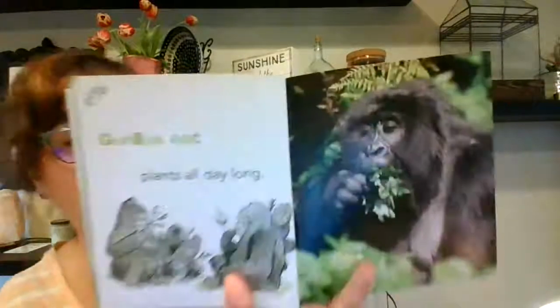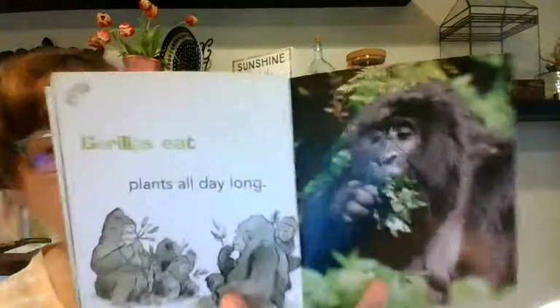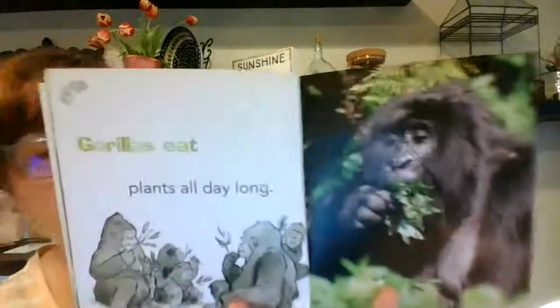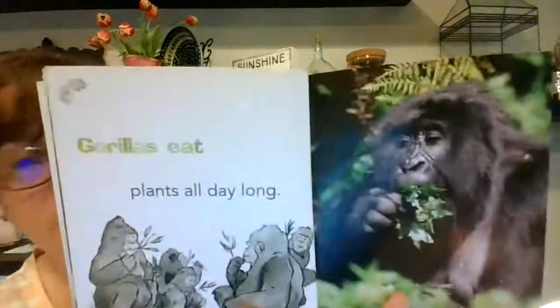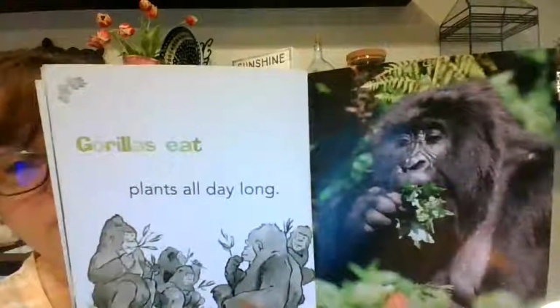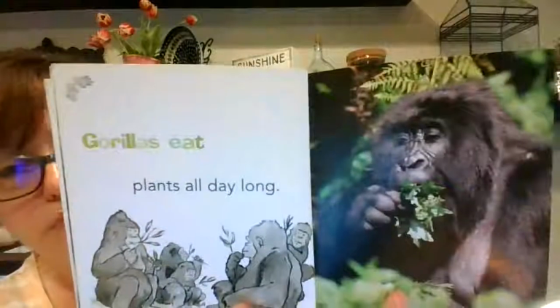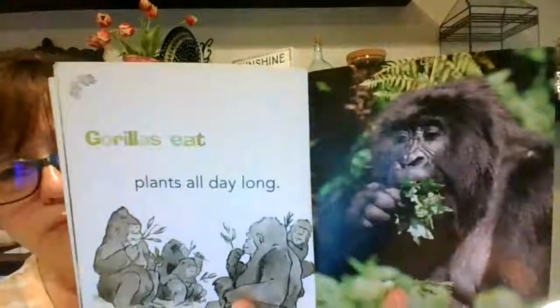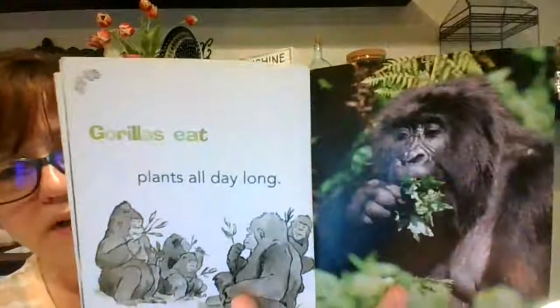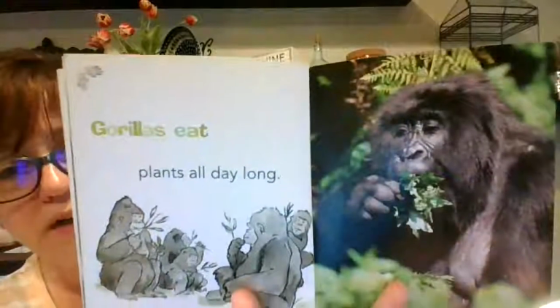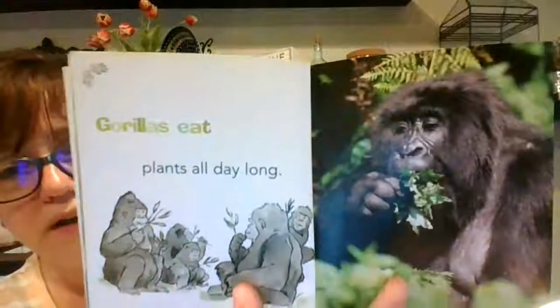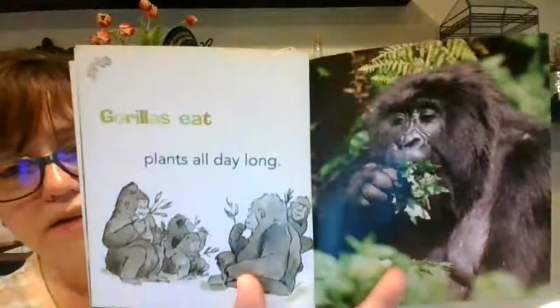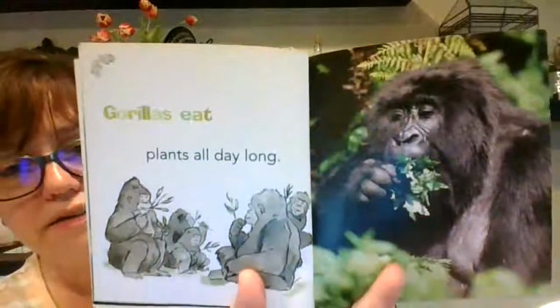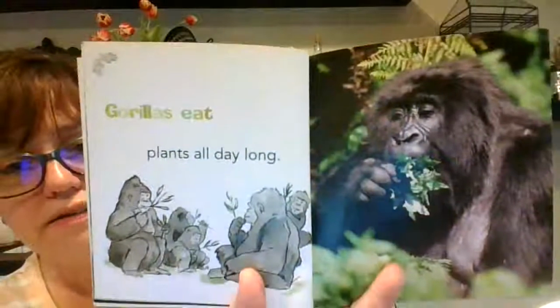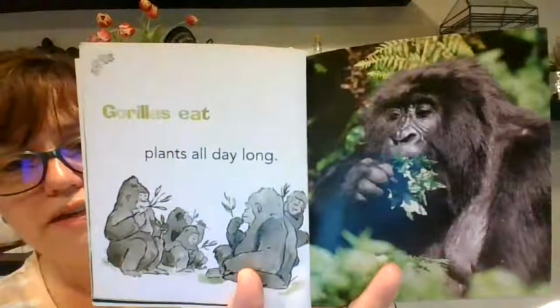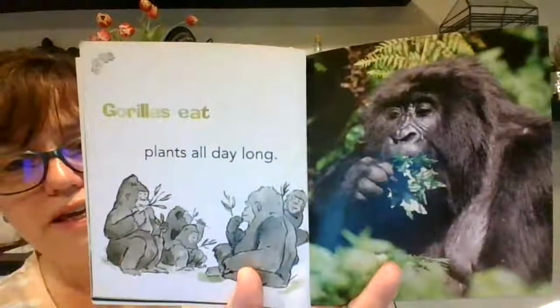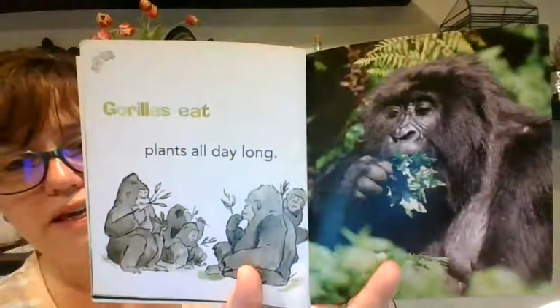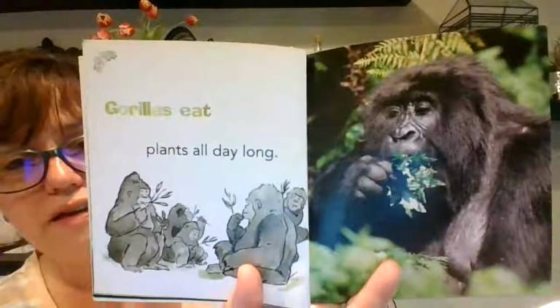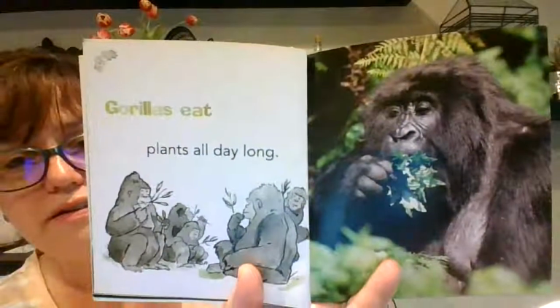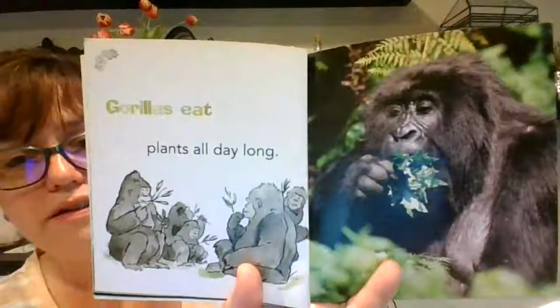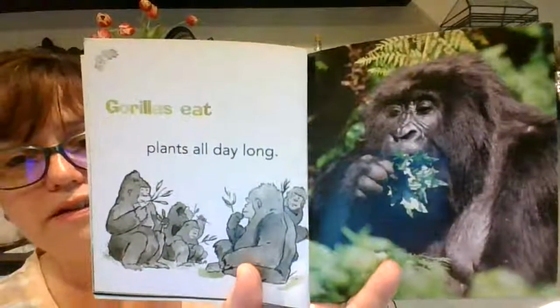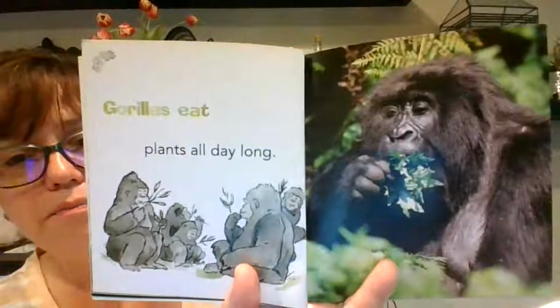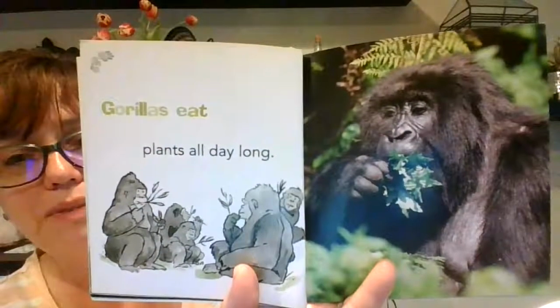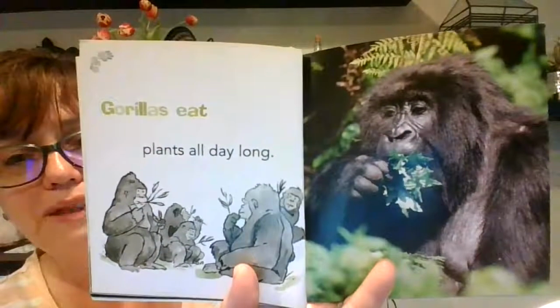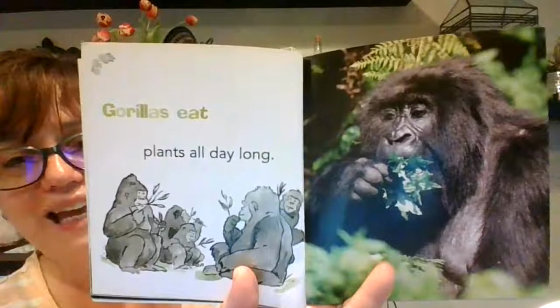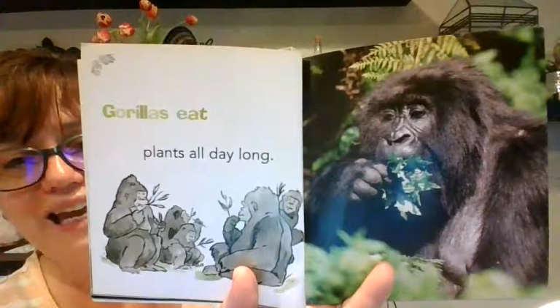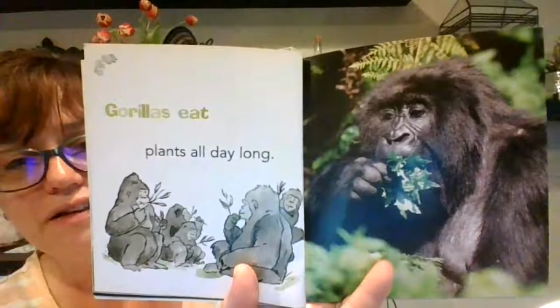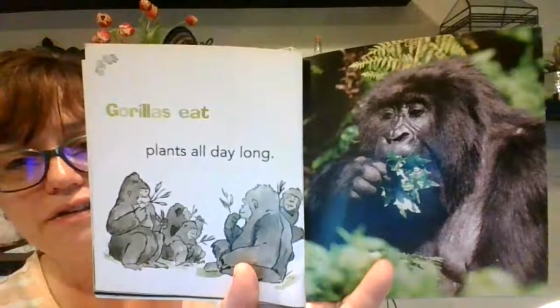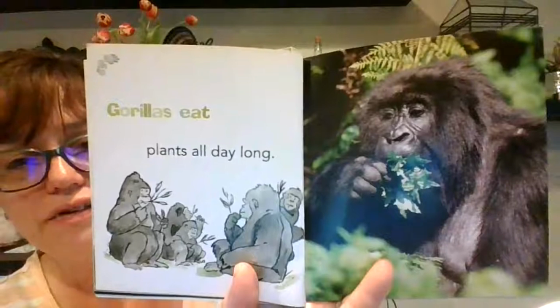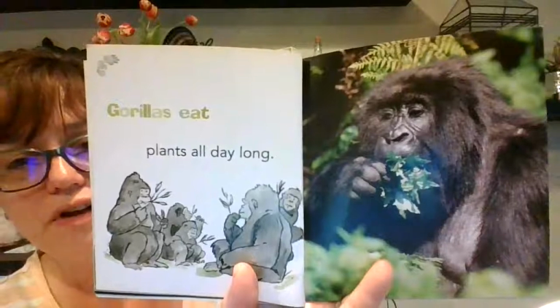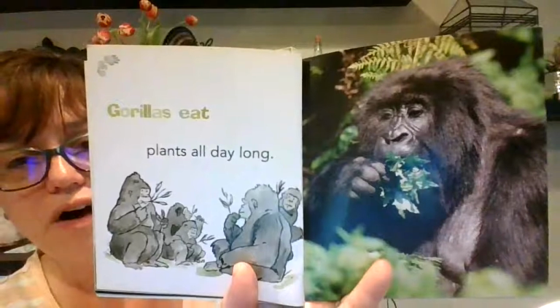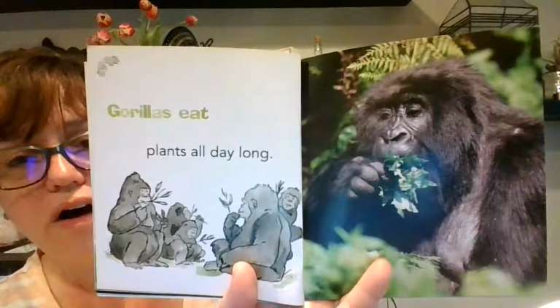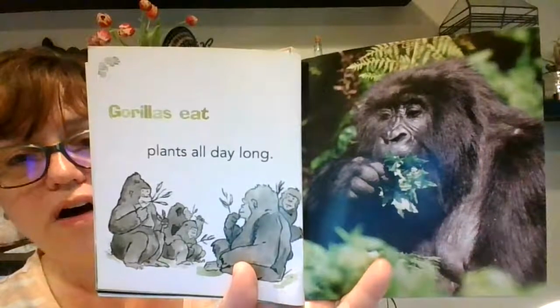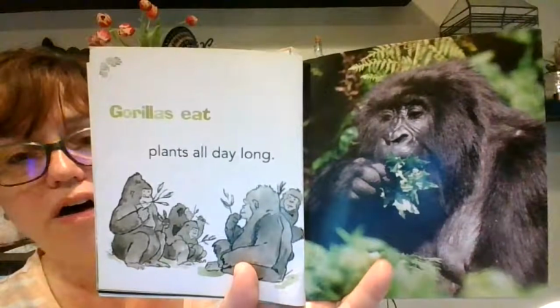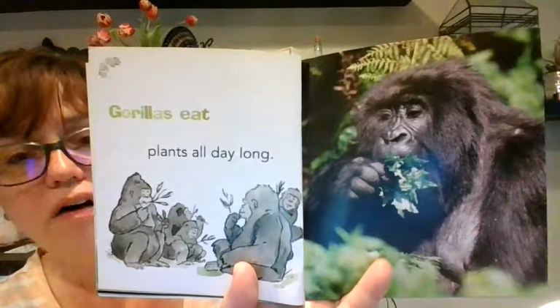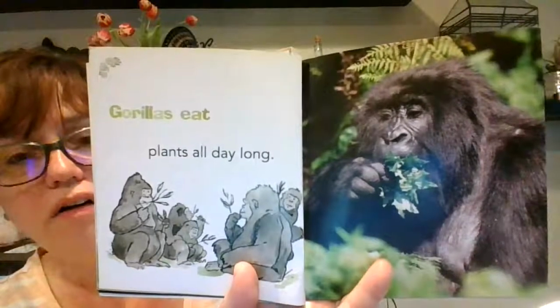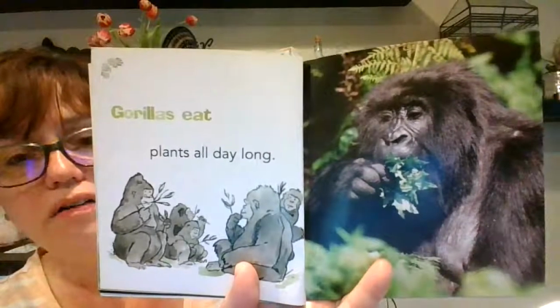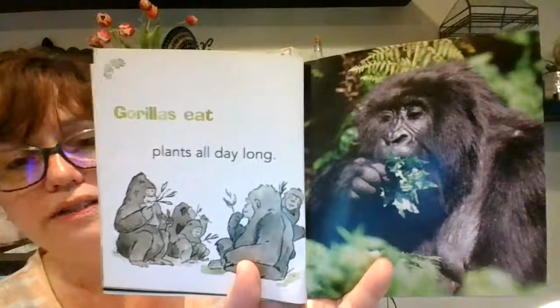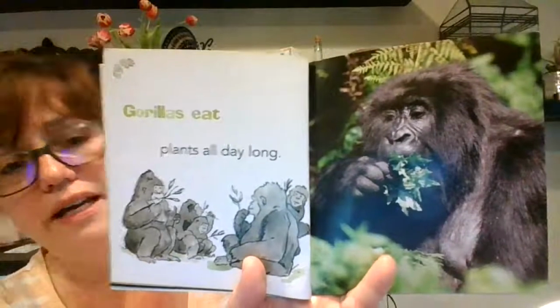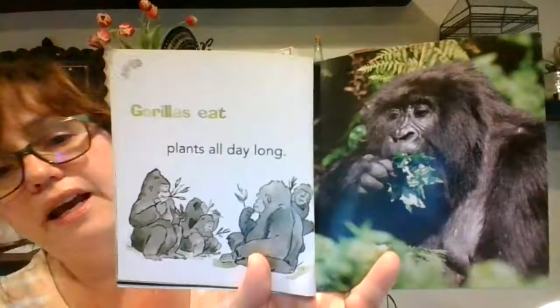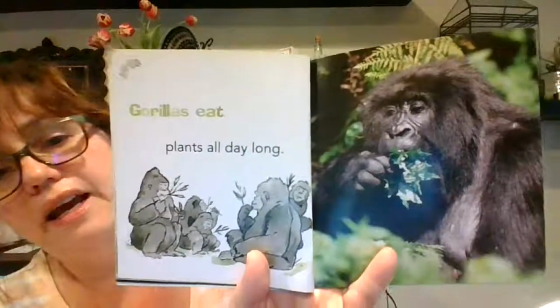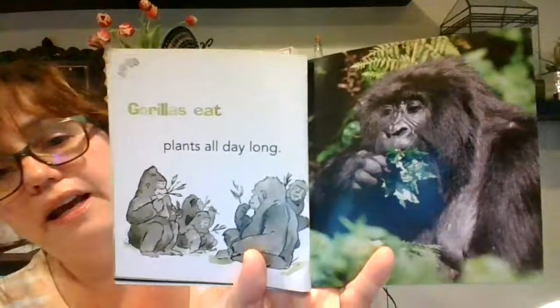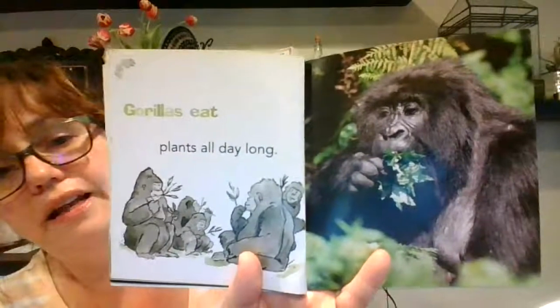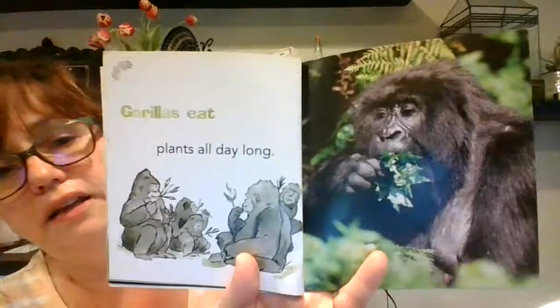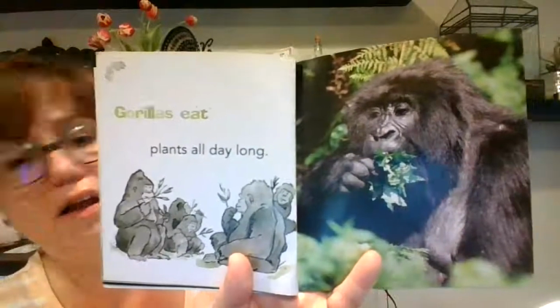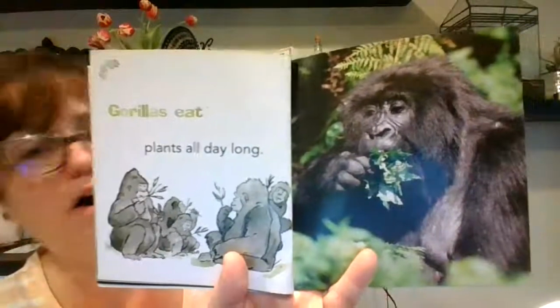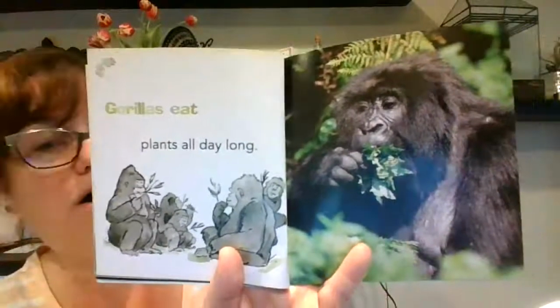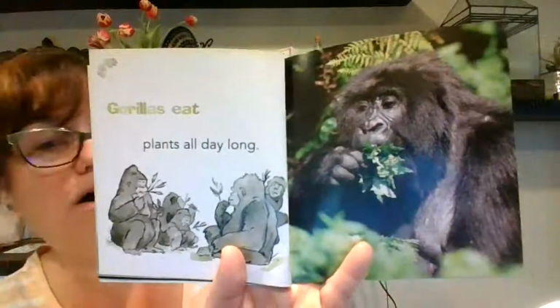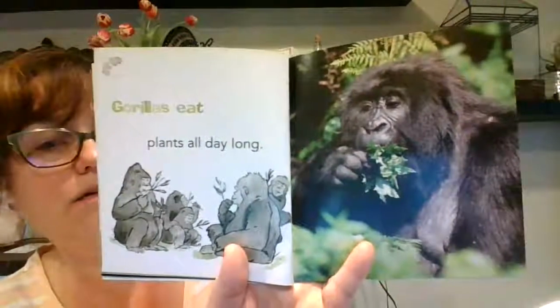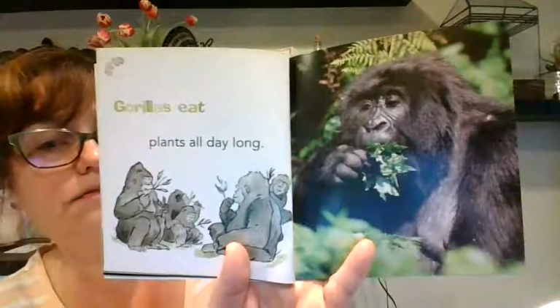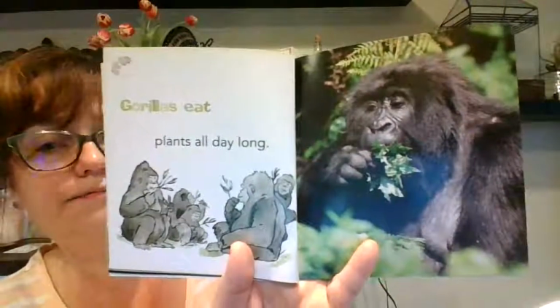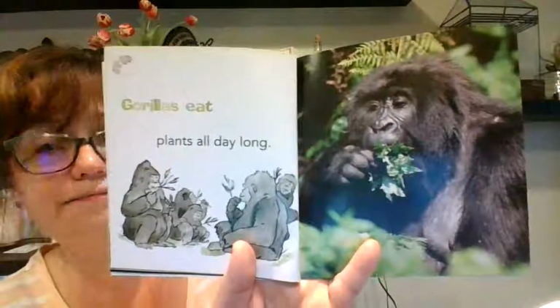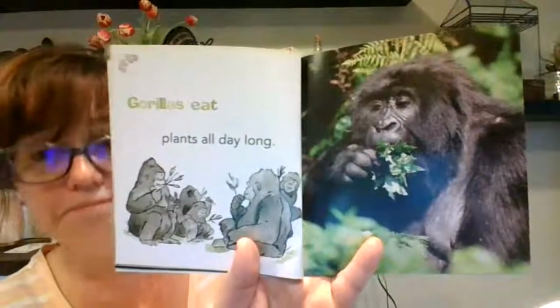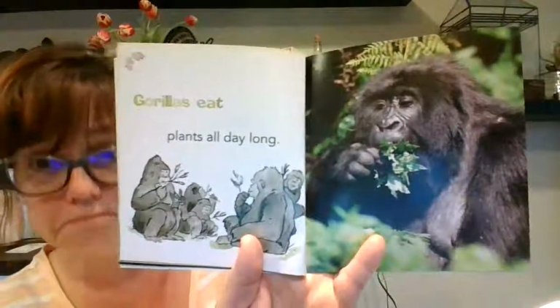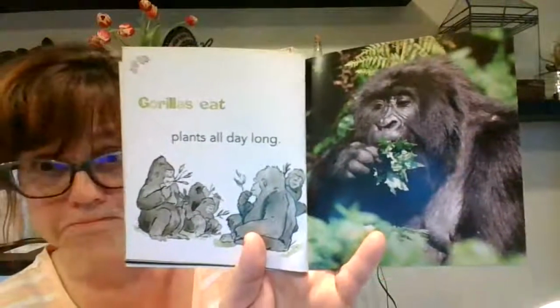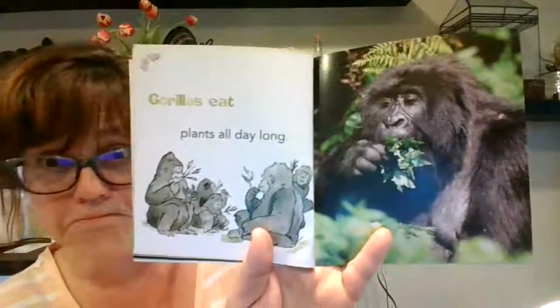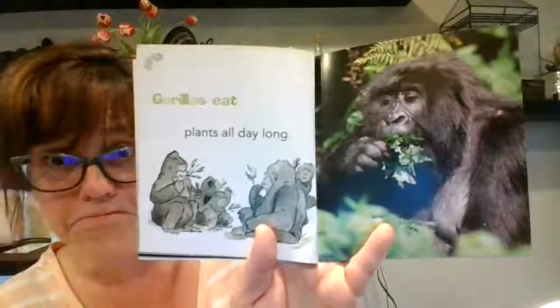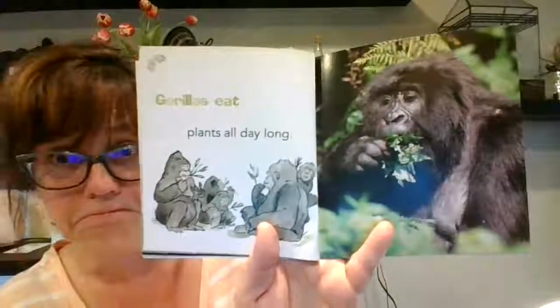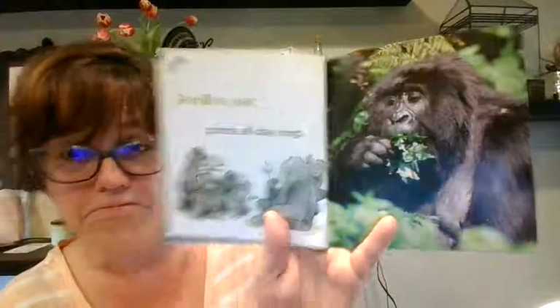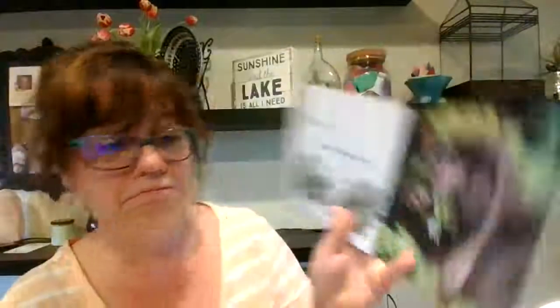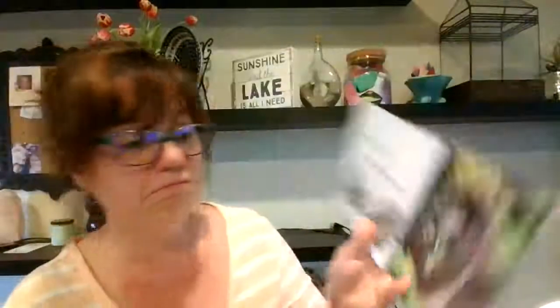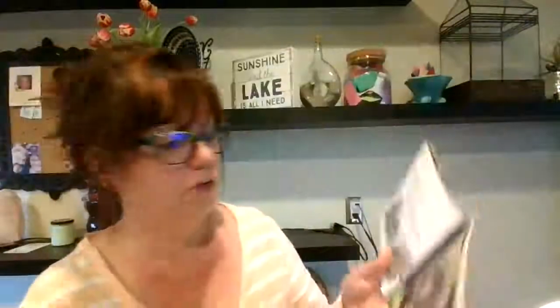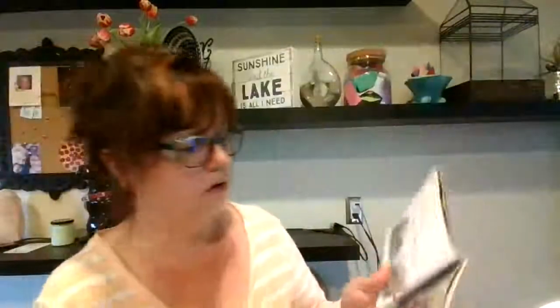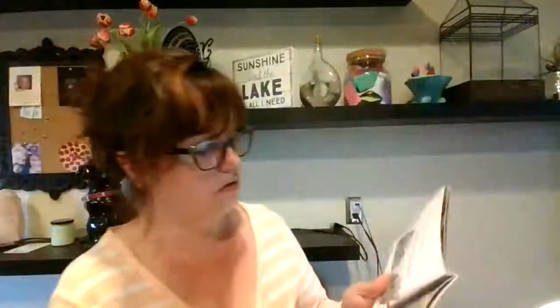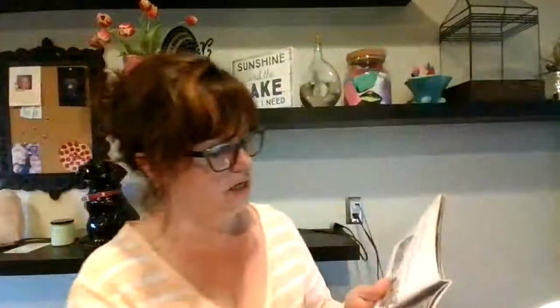Gorillas live in the forest. Gorillas eat plants all day long. All day.